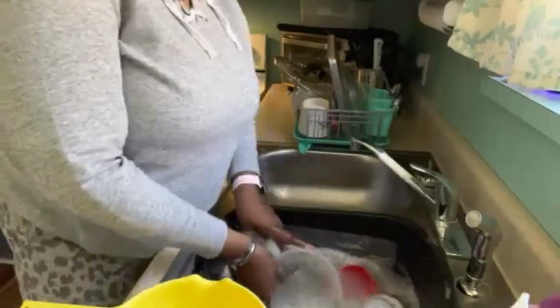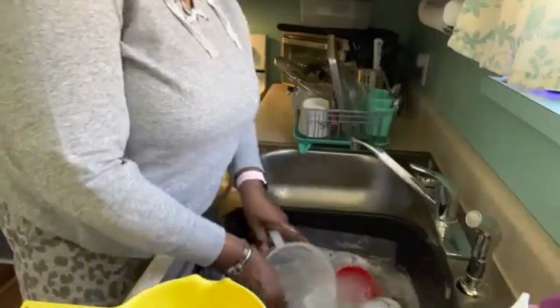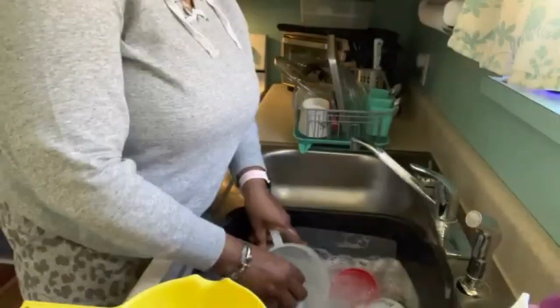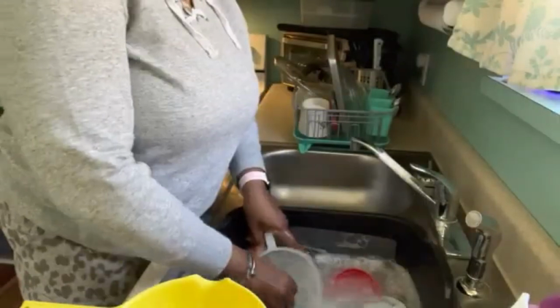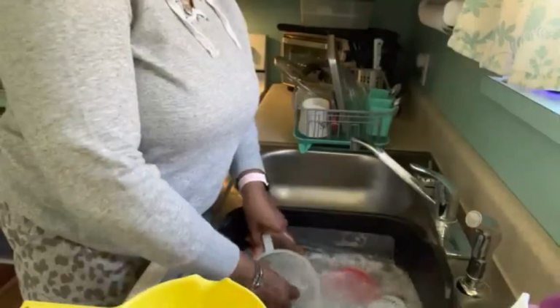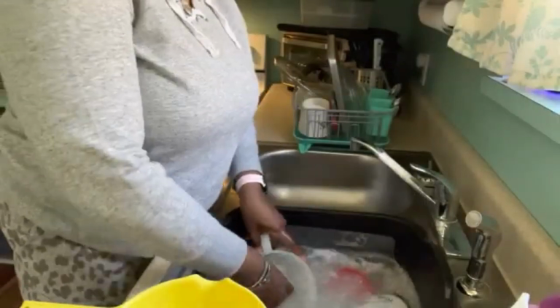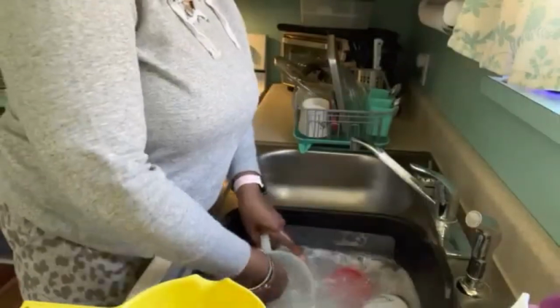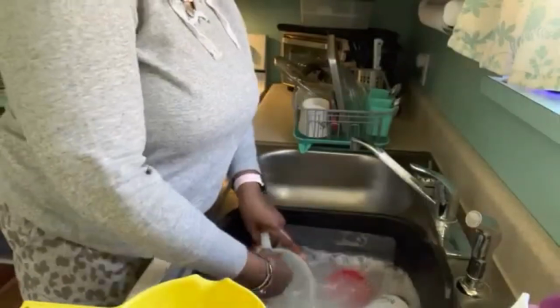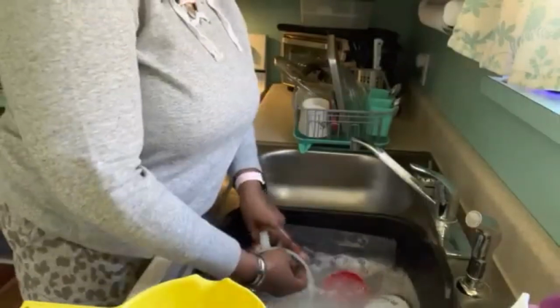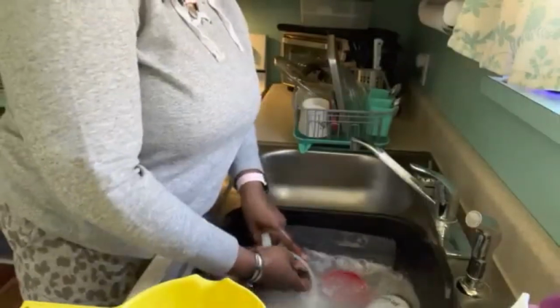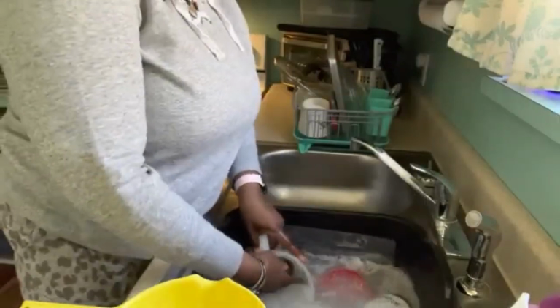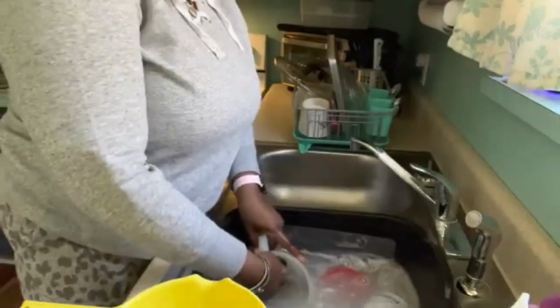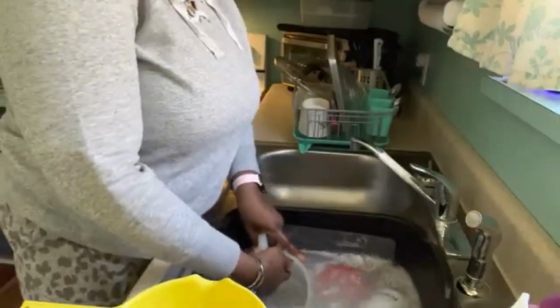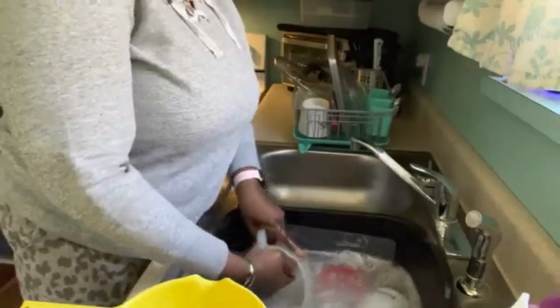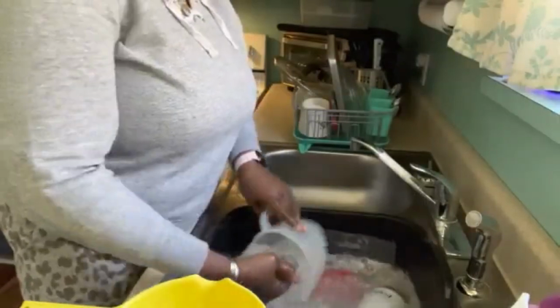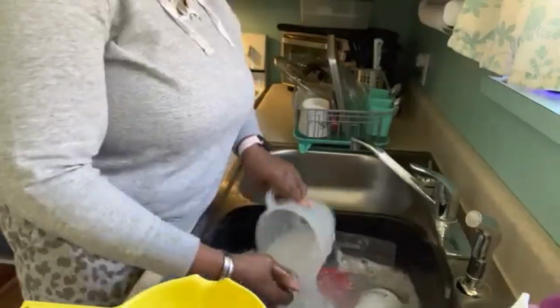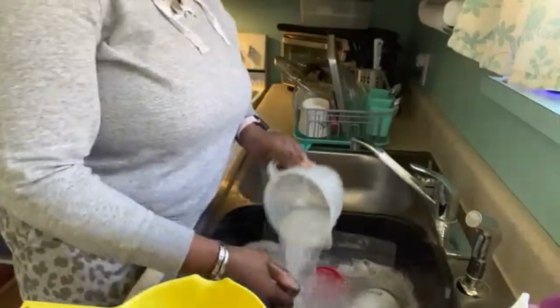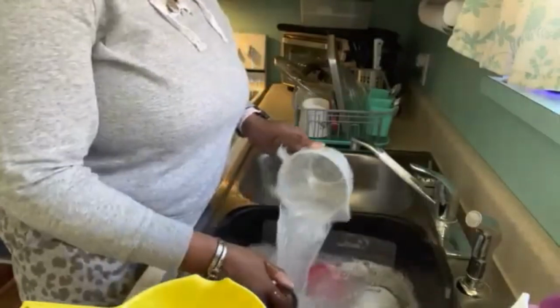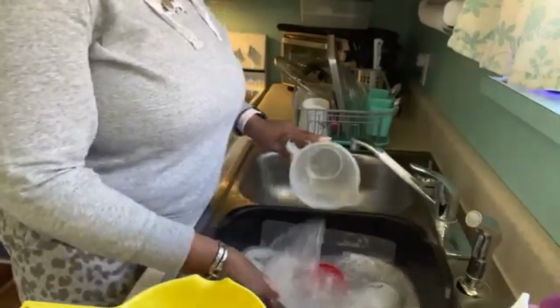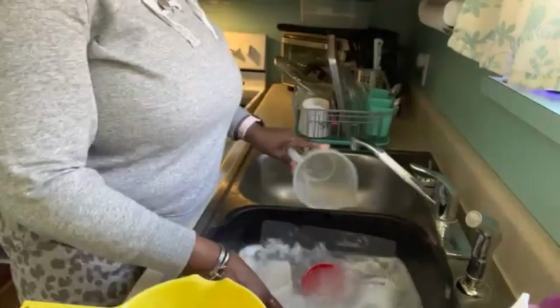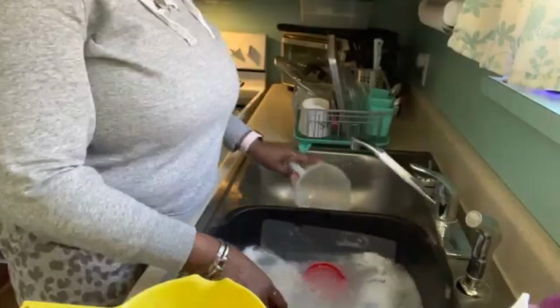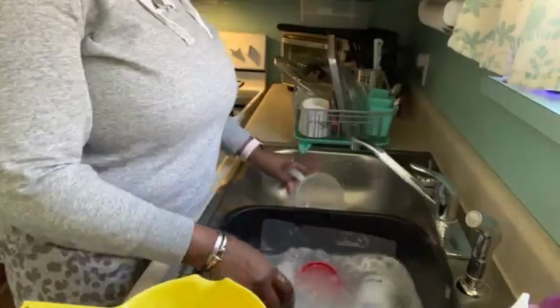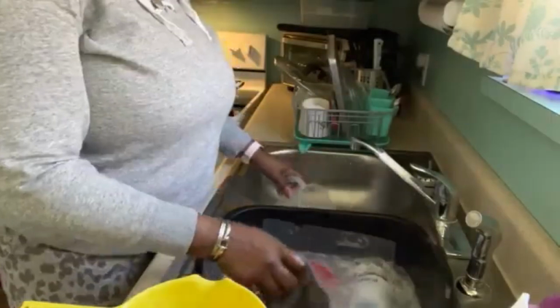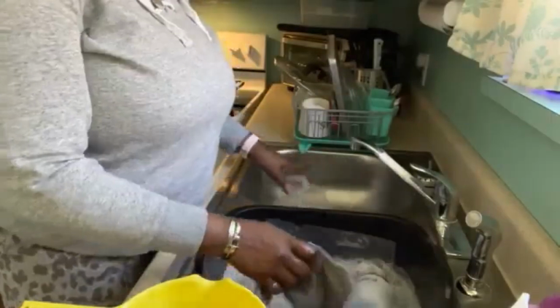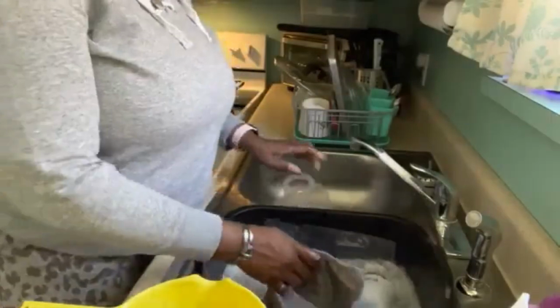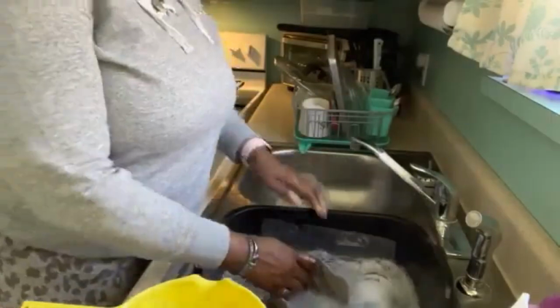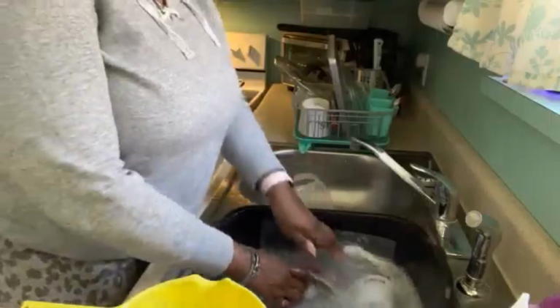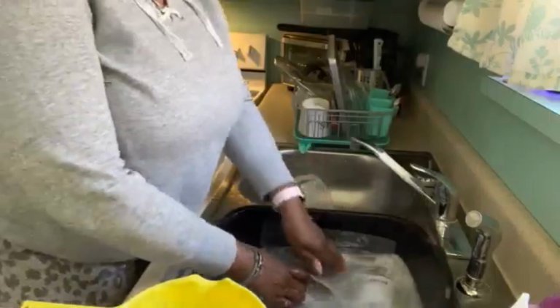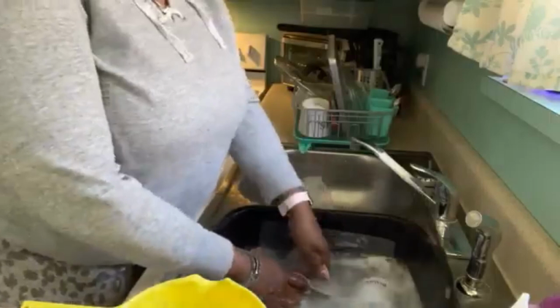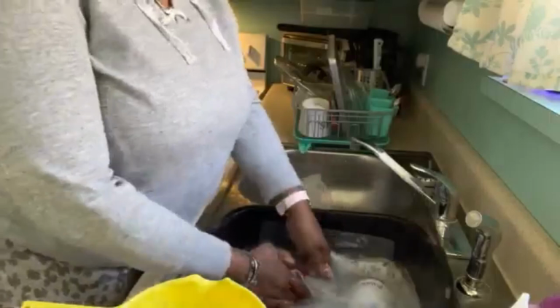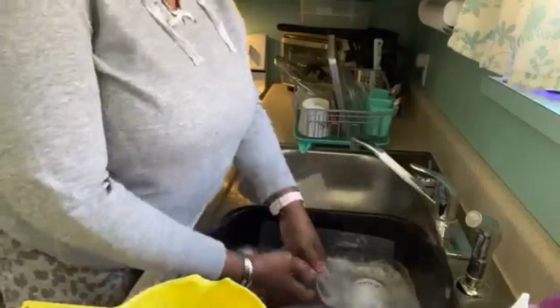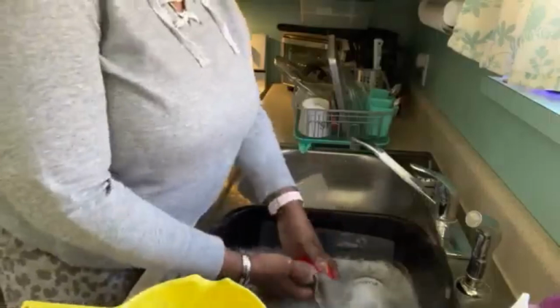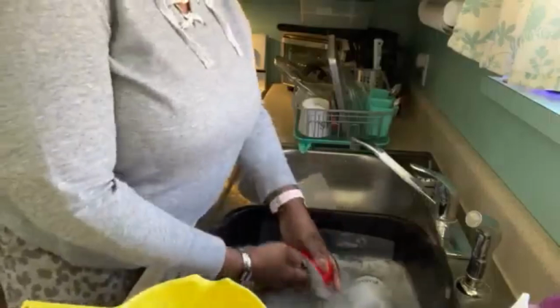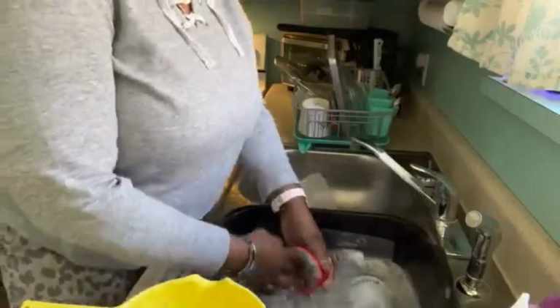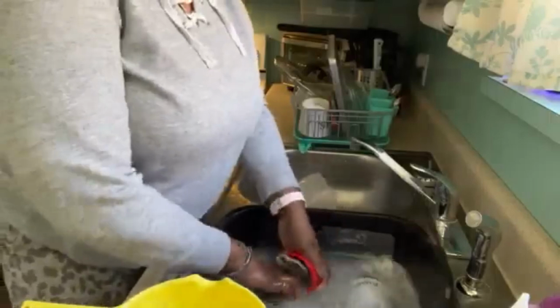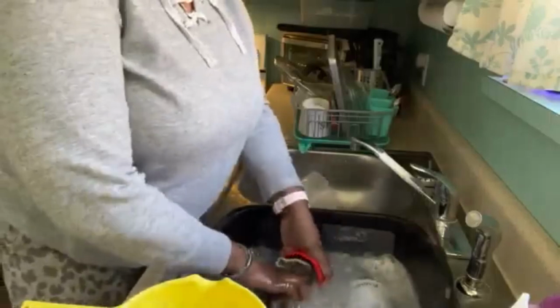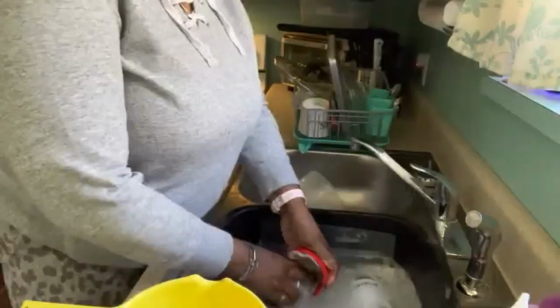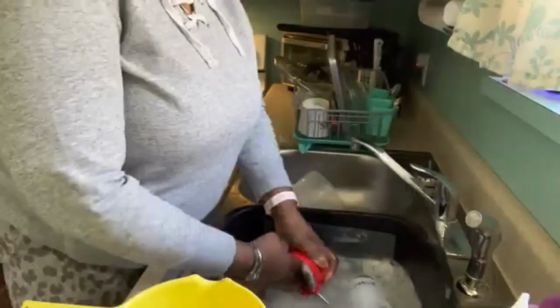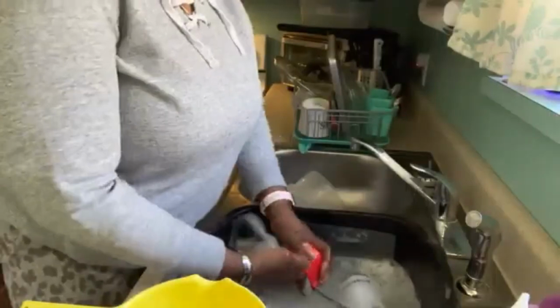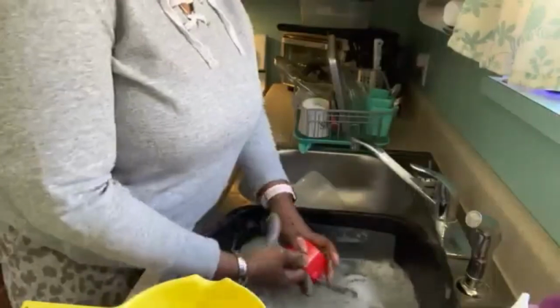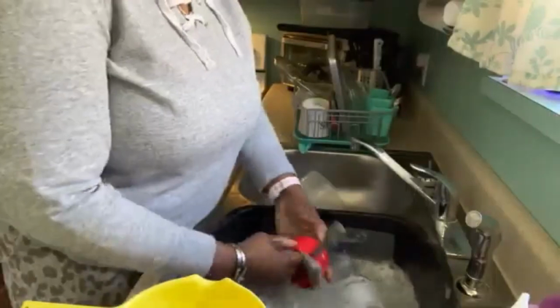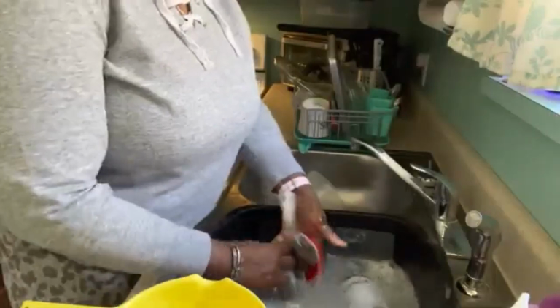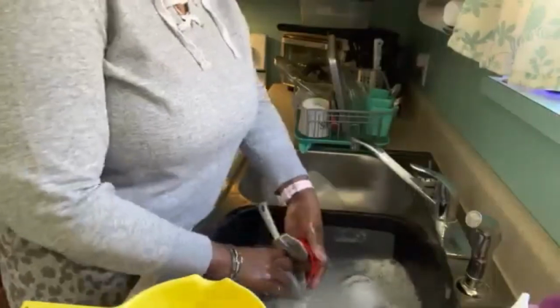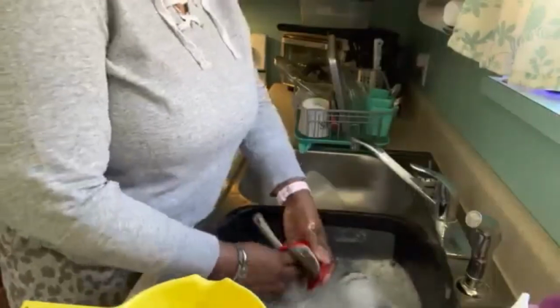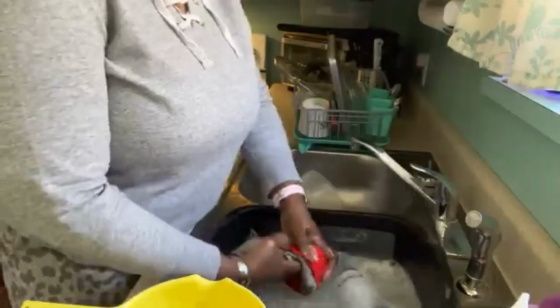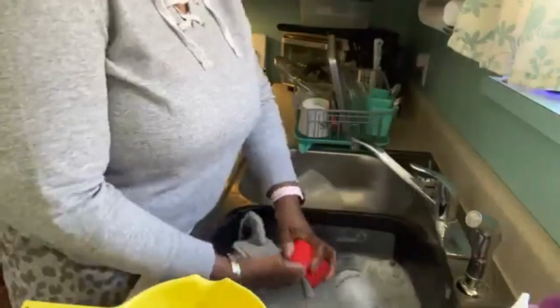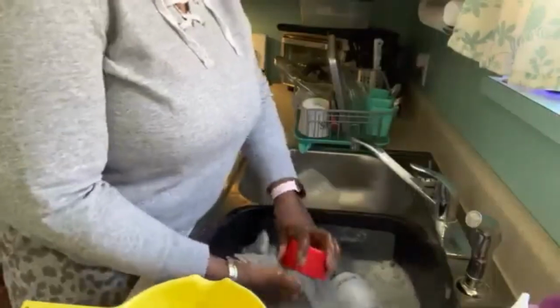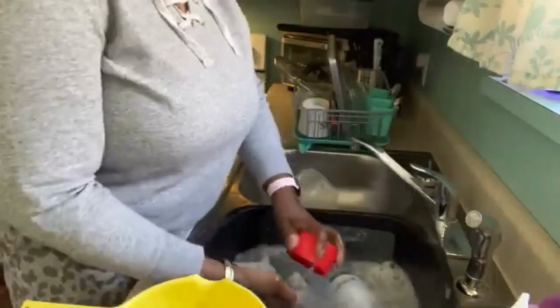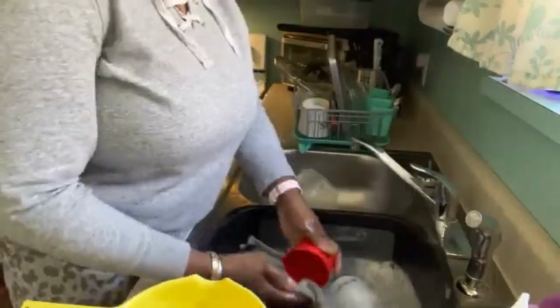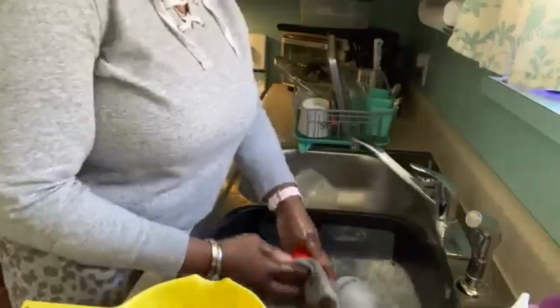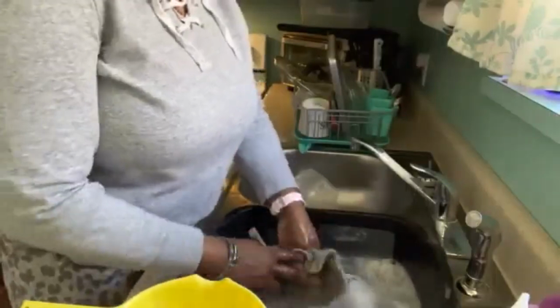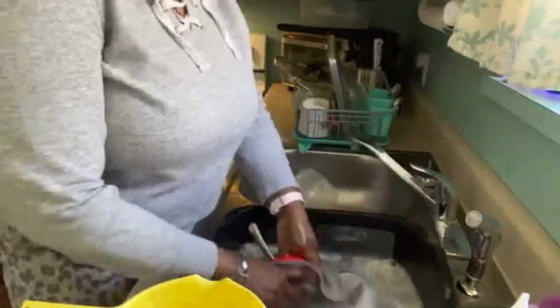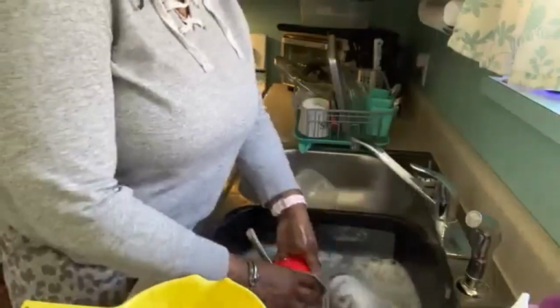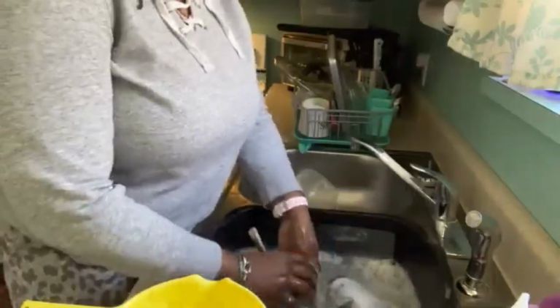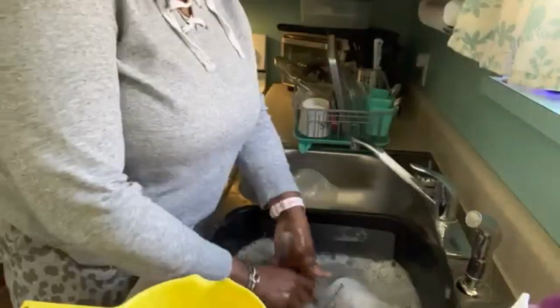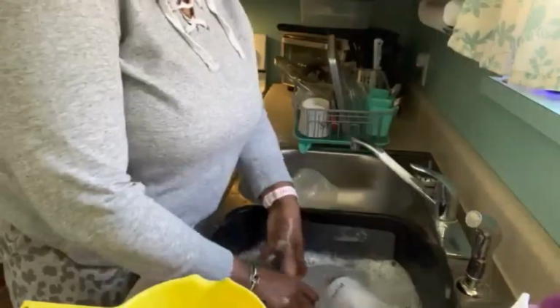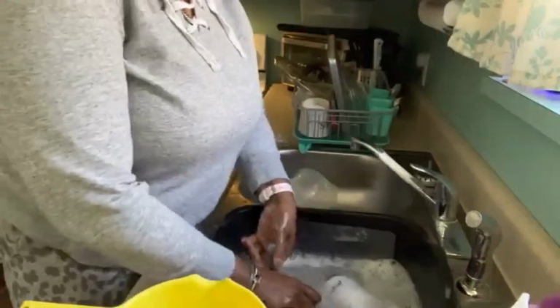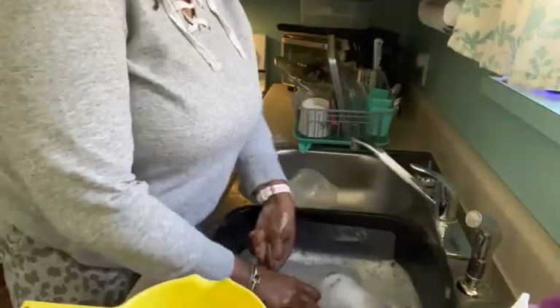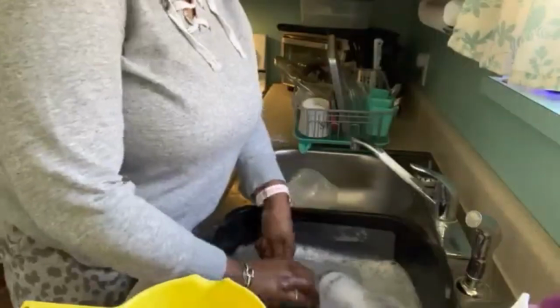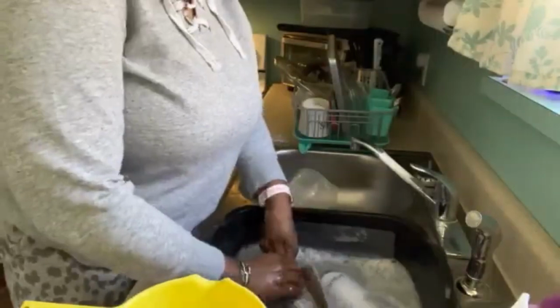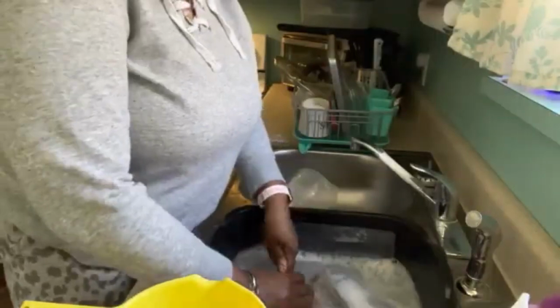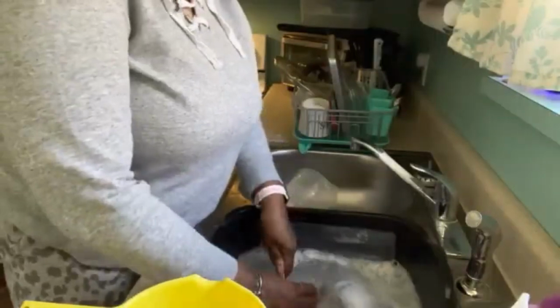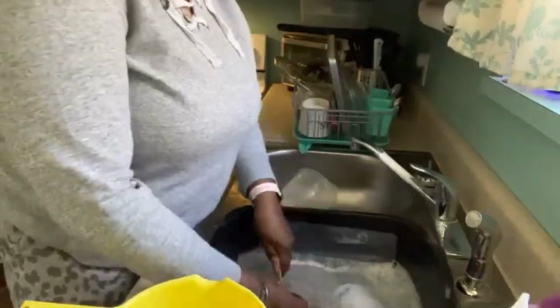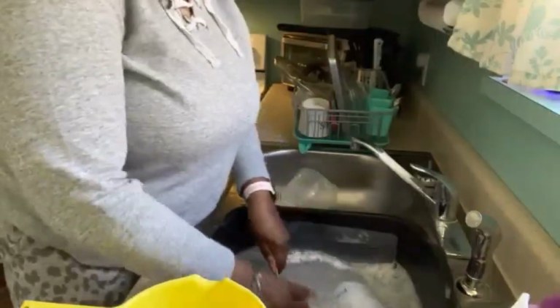Some people don't clean up while cooking, but I choose to because I don't want to be stuck in the kitchen forever.